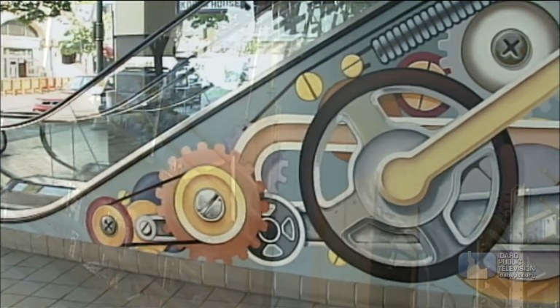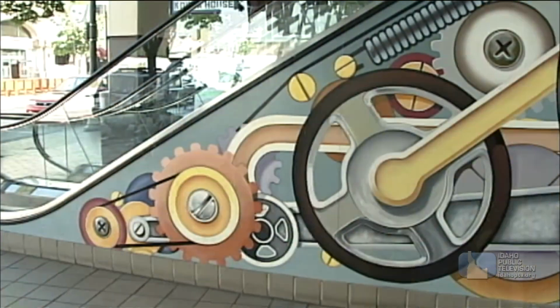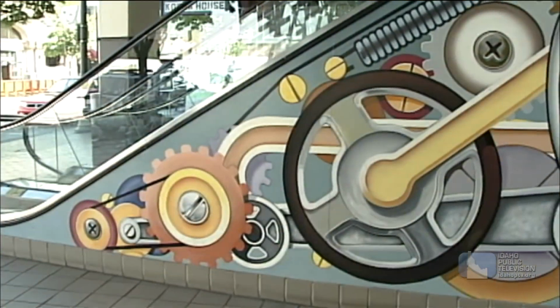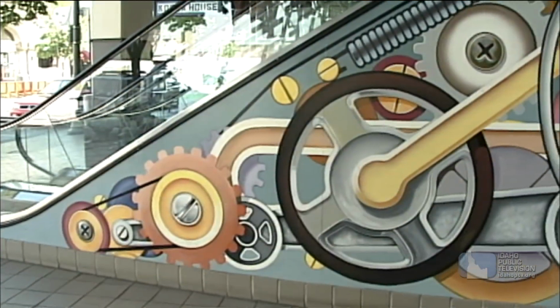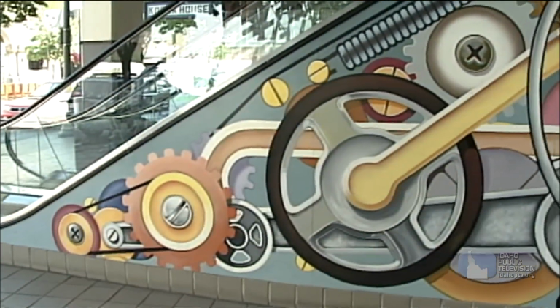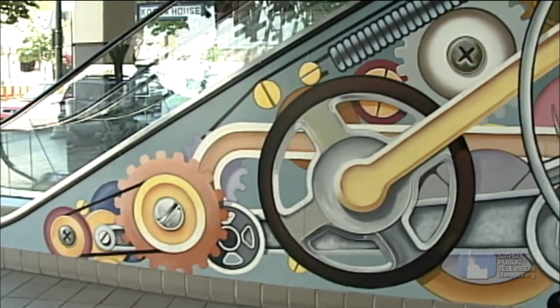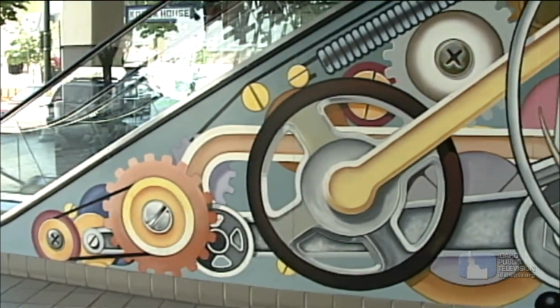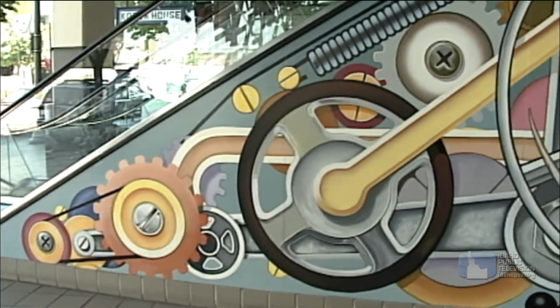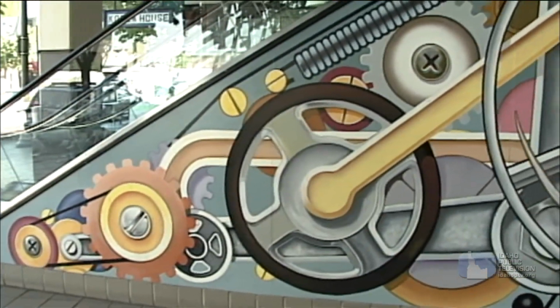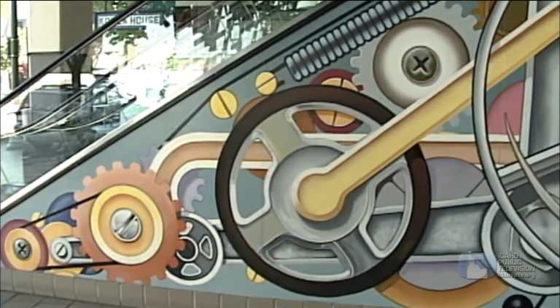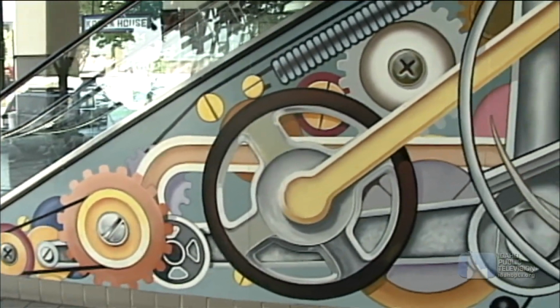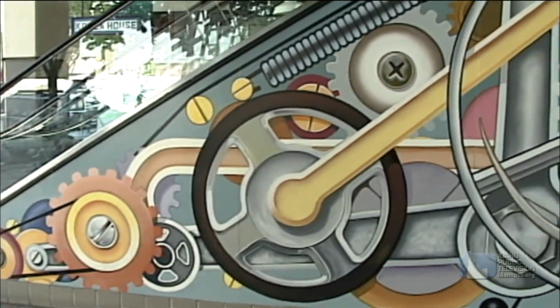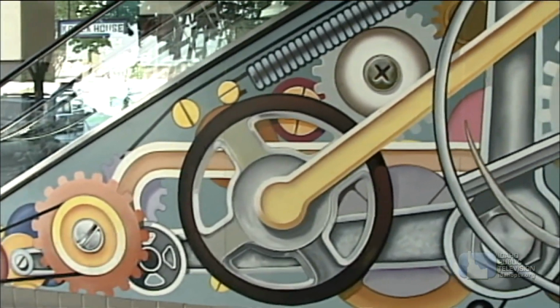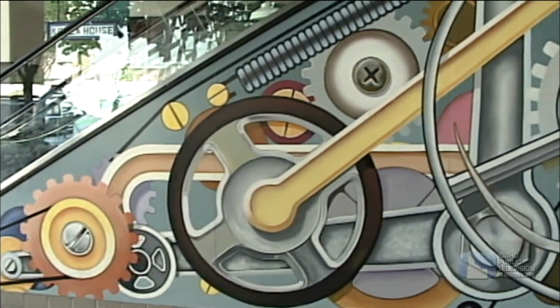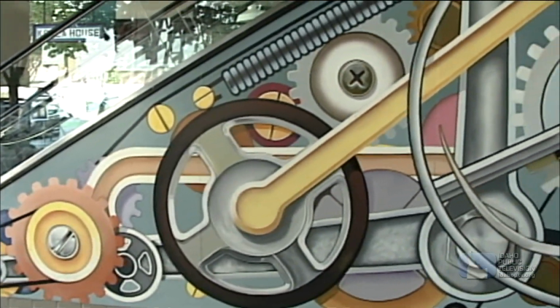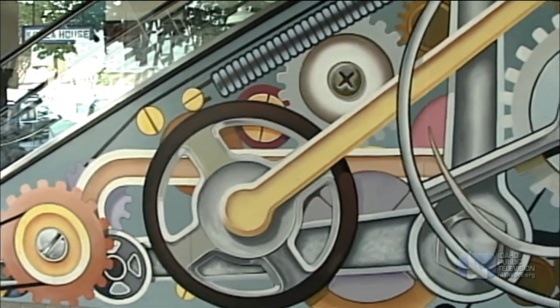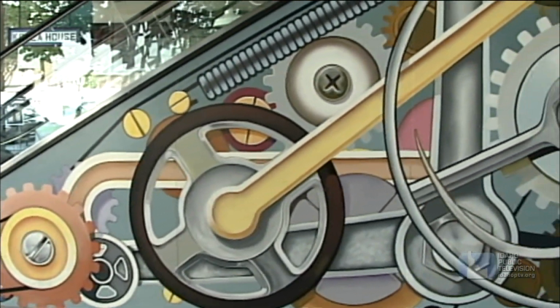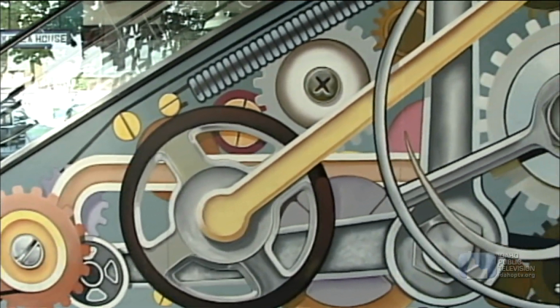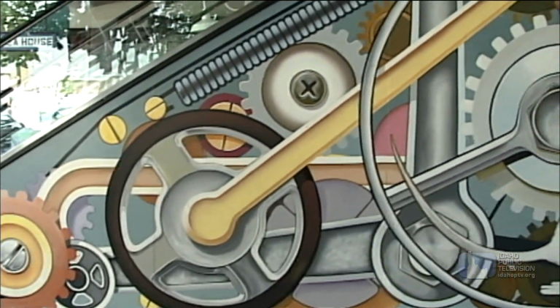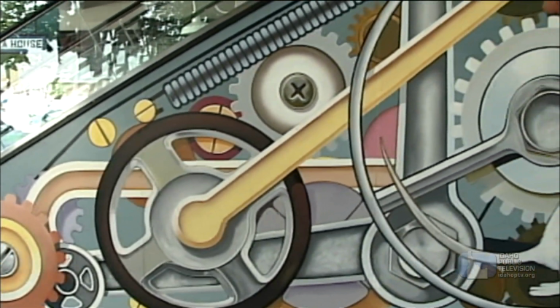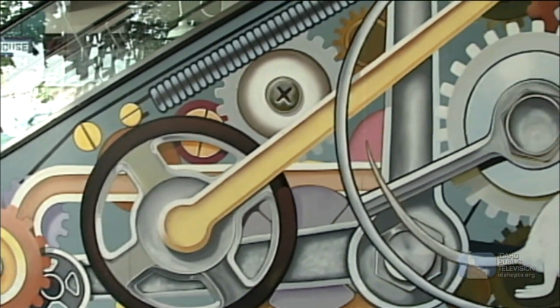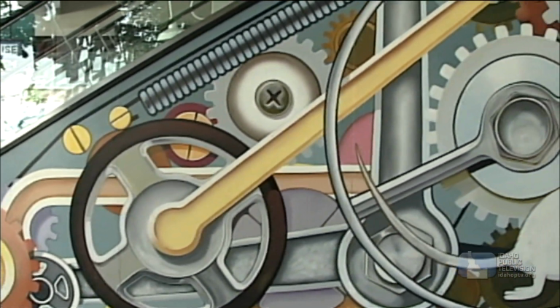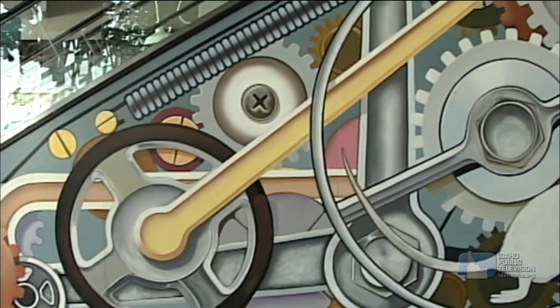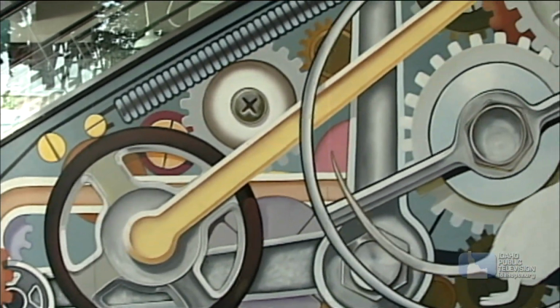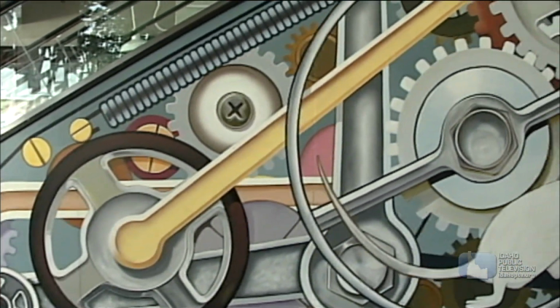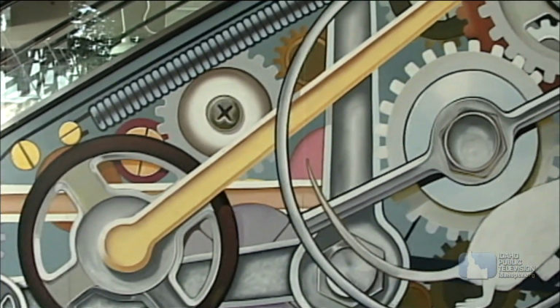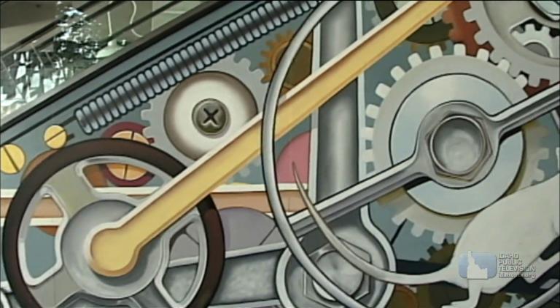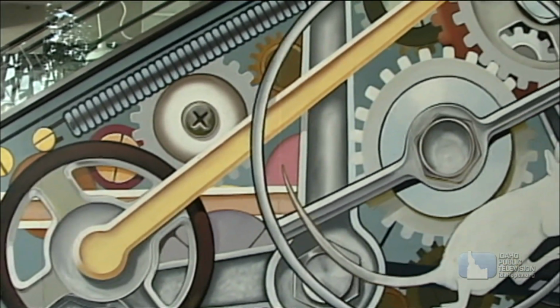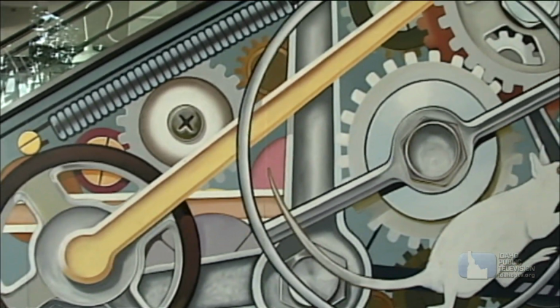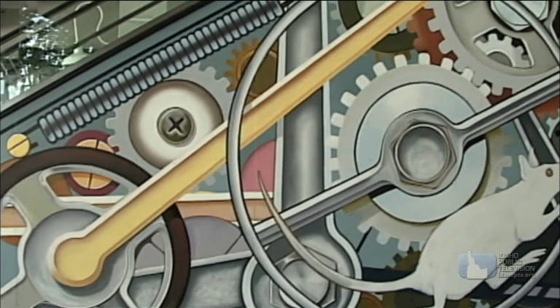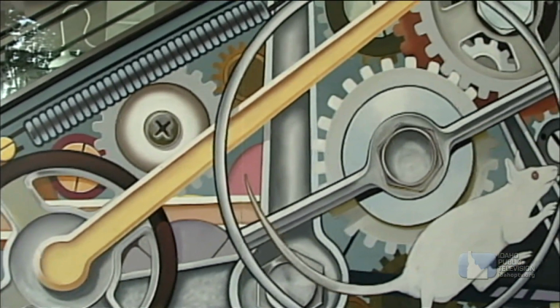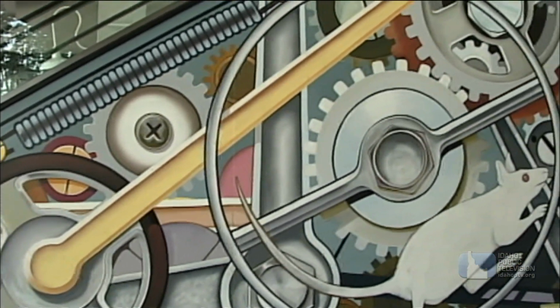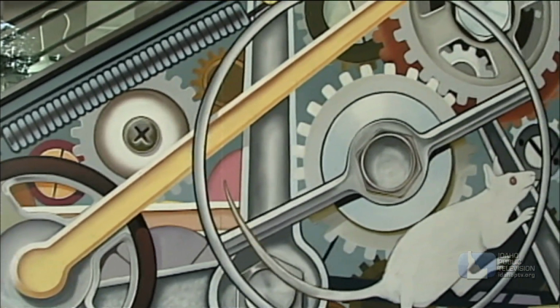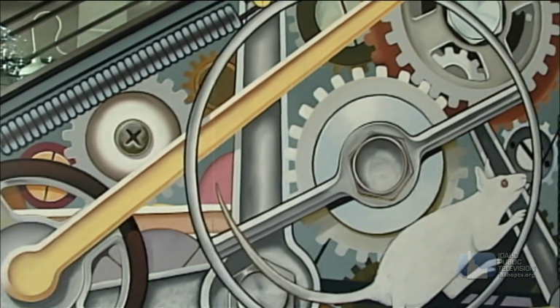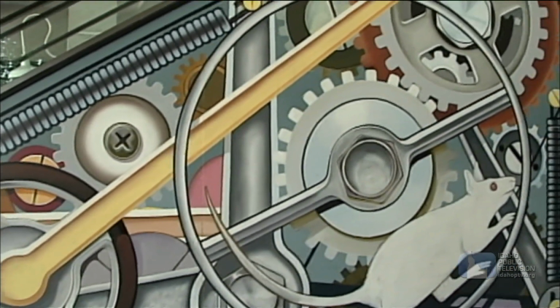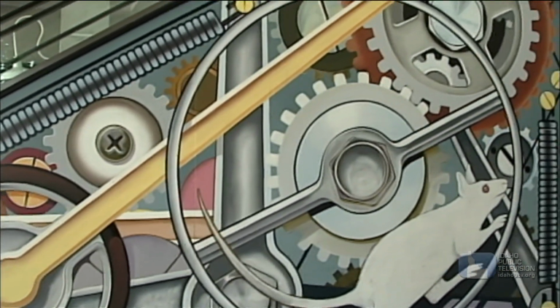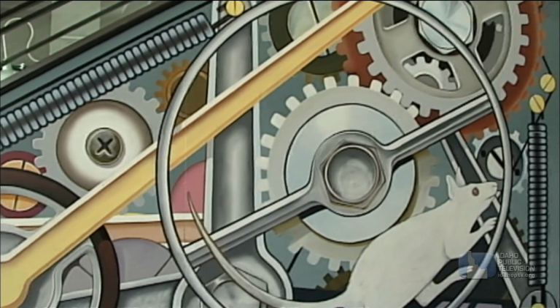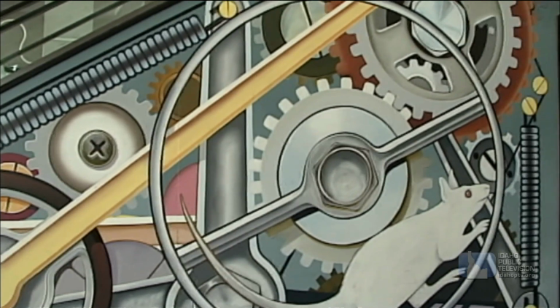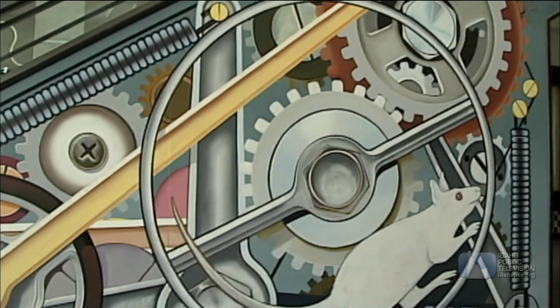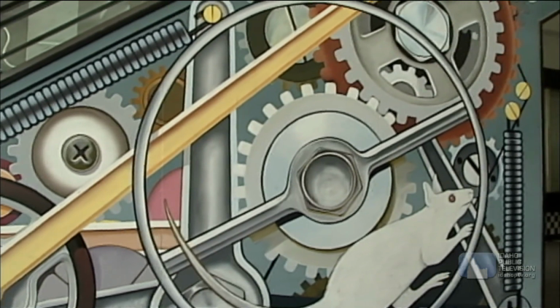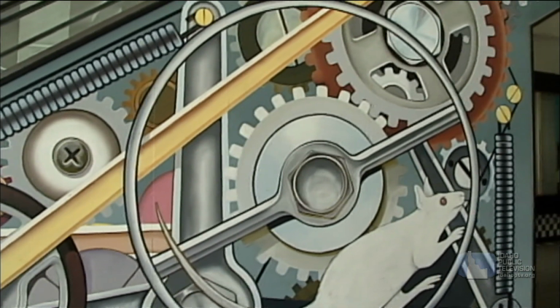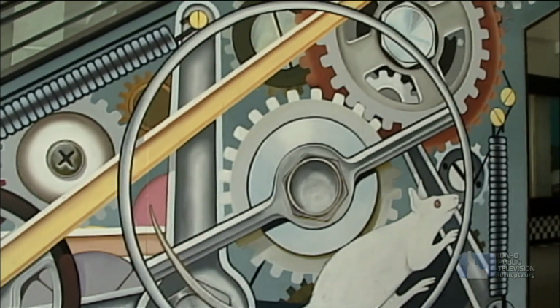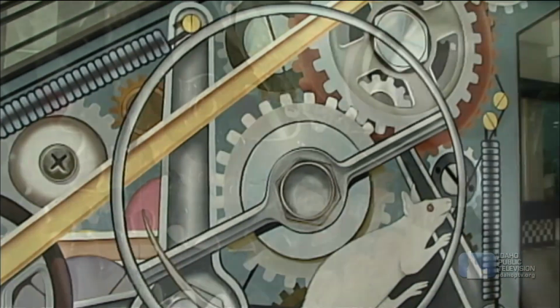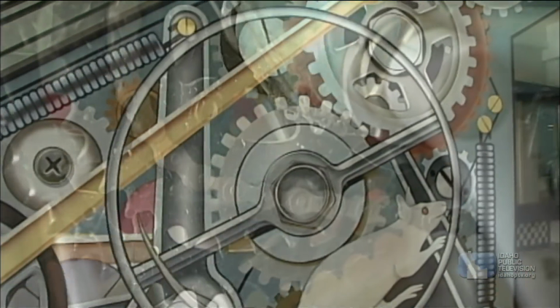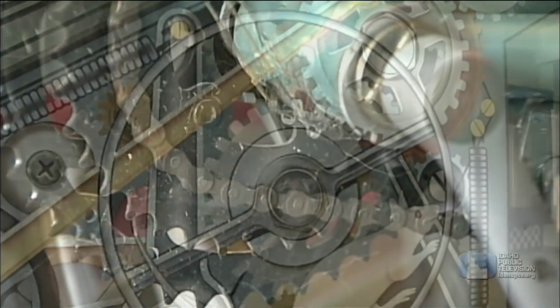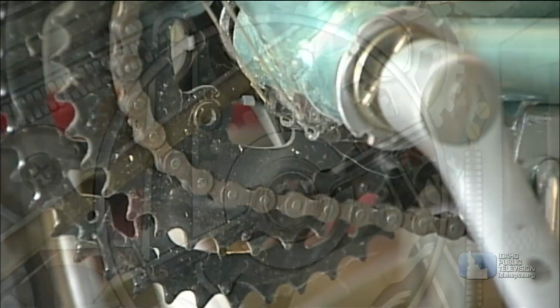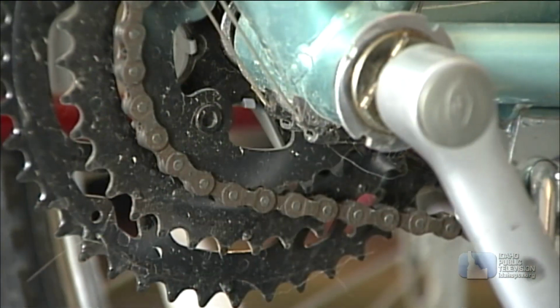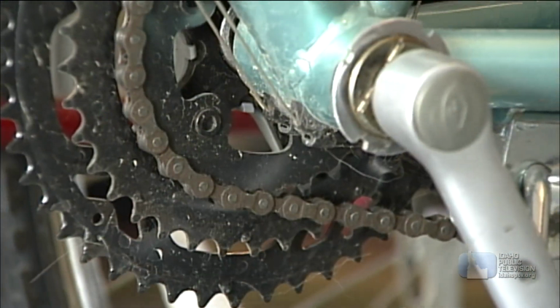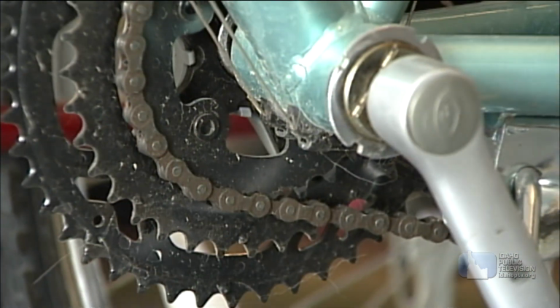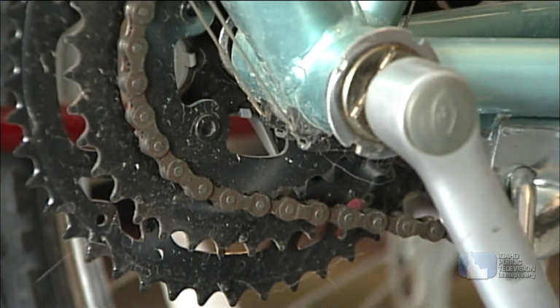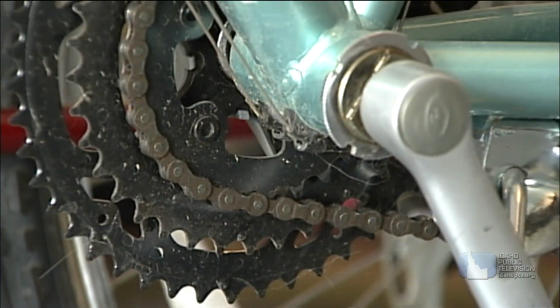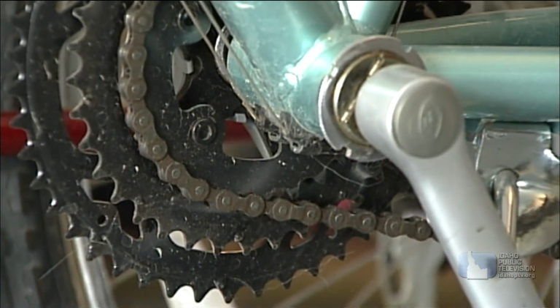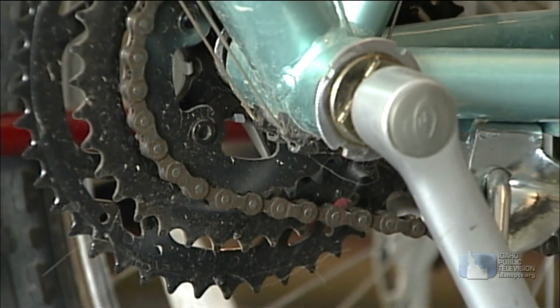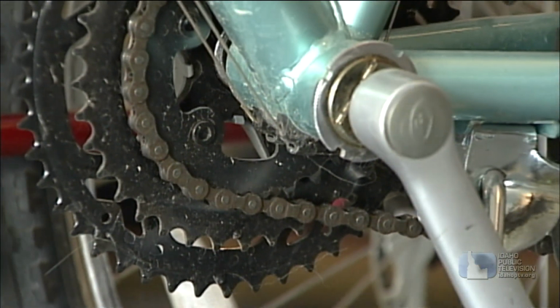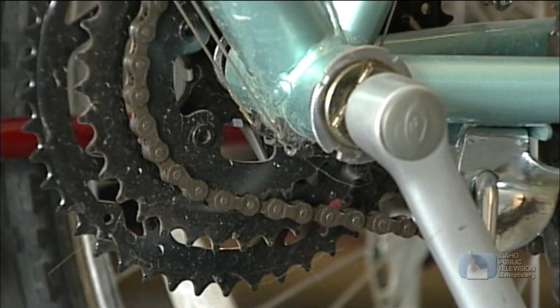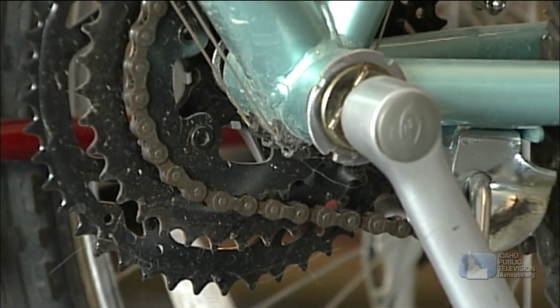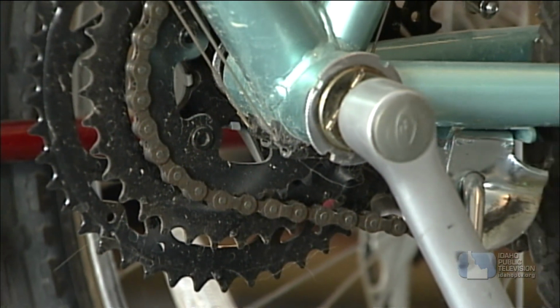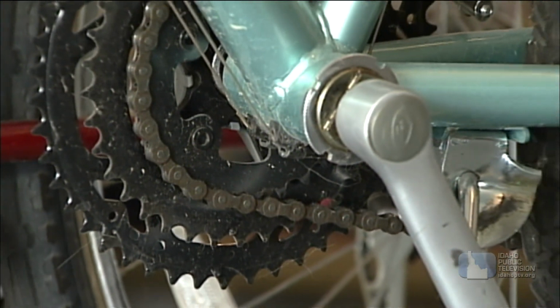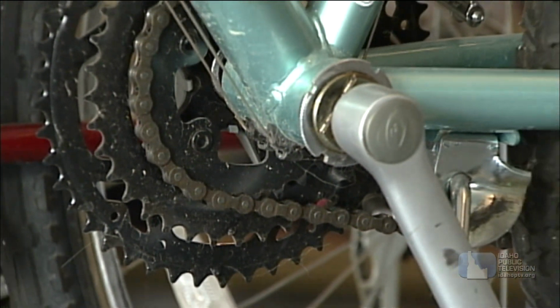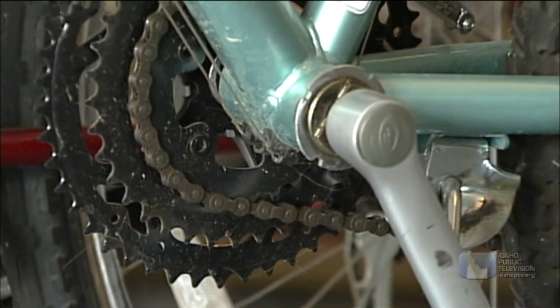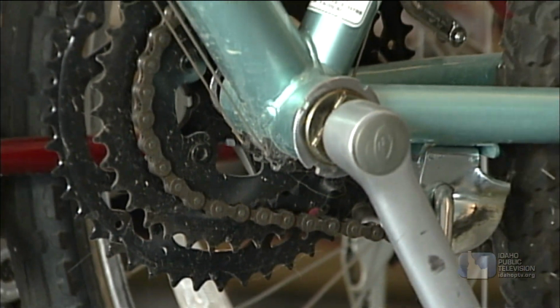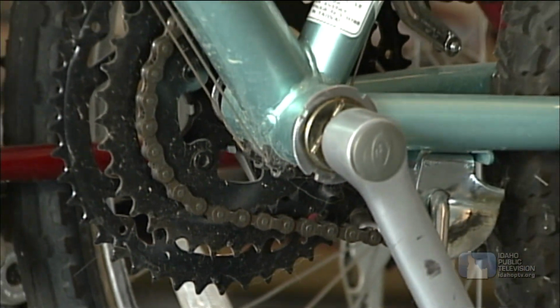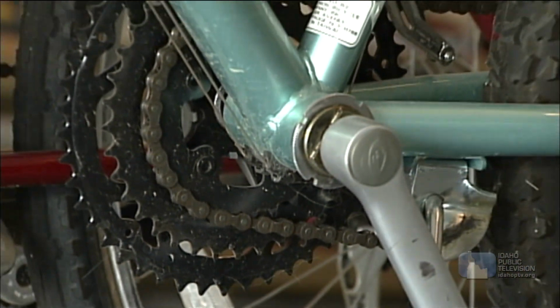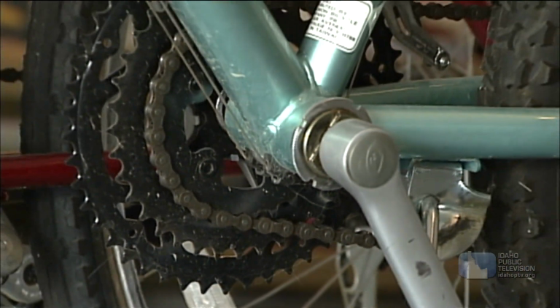Simple machines work either alone or in various combinations. They make up most of the gadgets and mechanical devices we use every day.